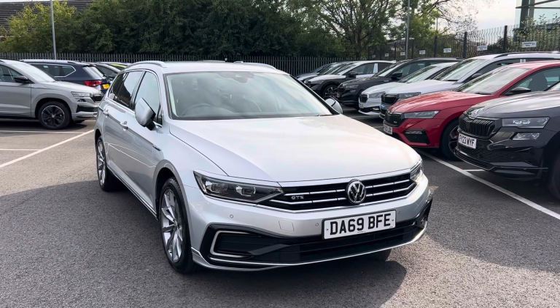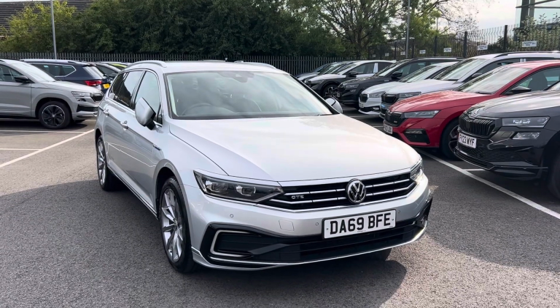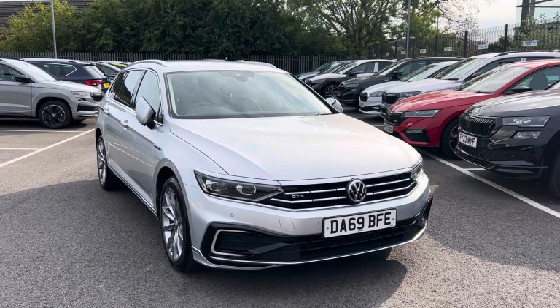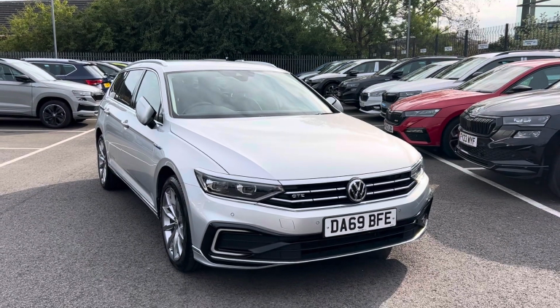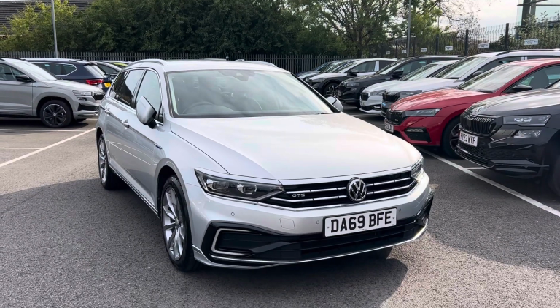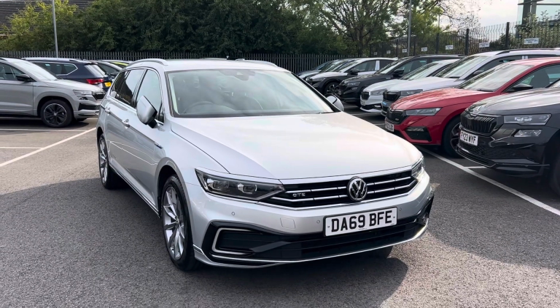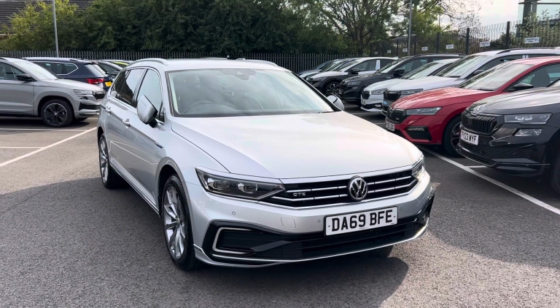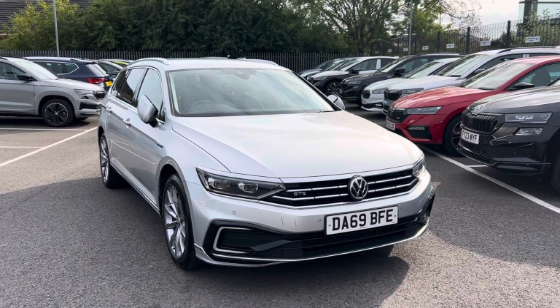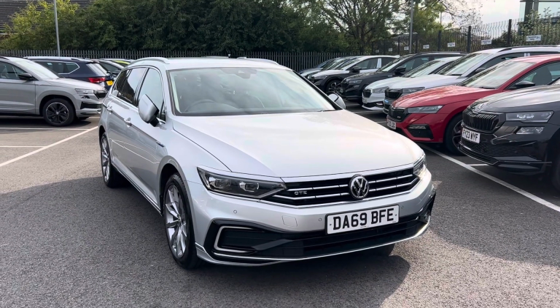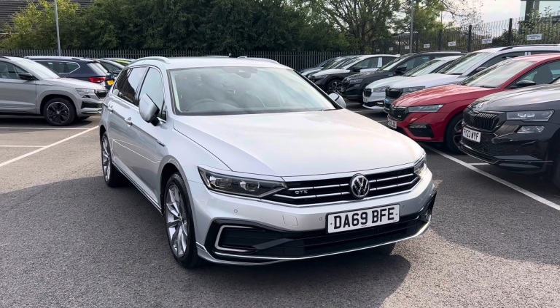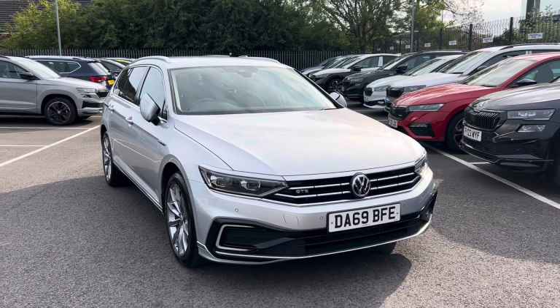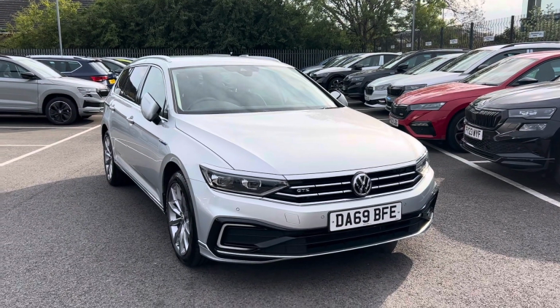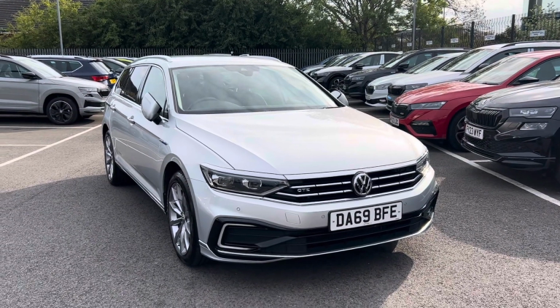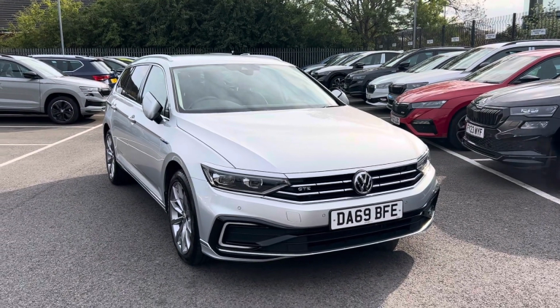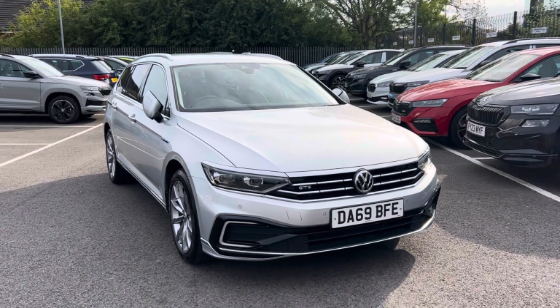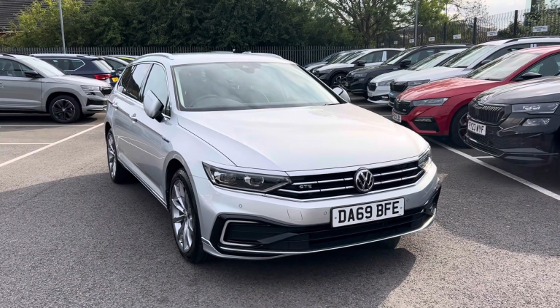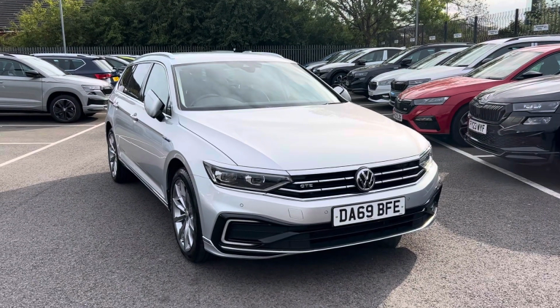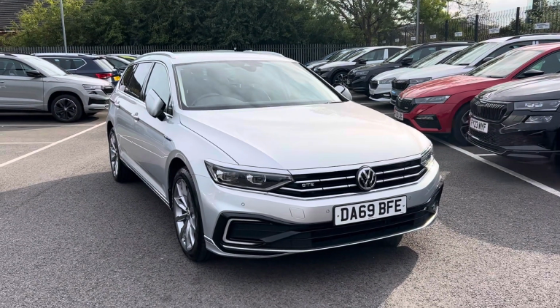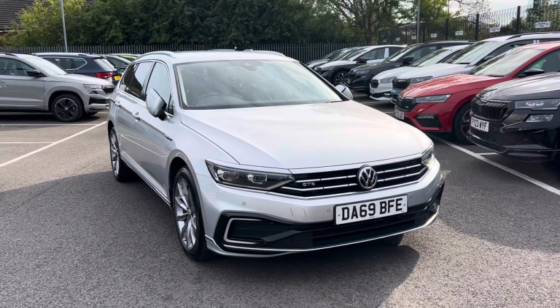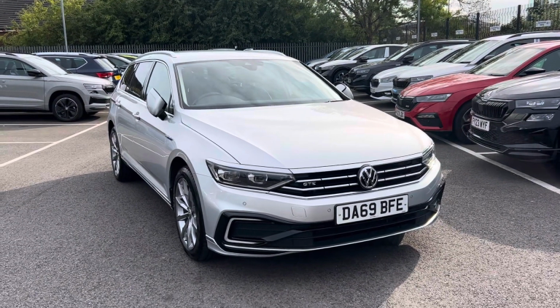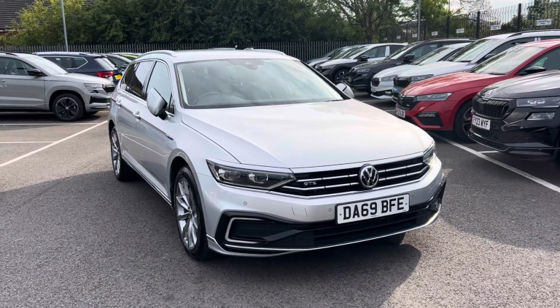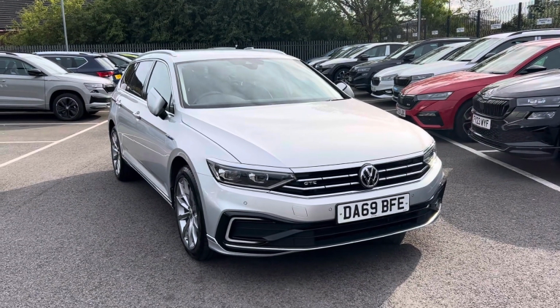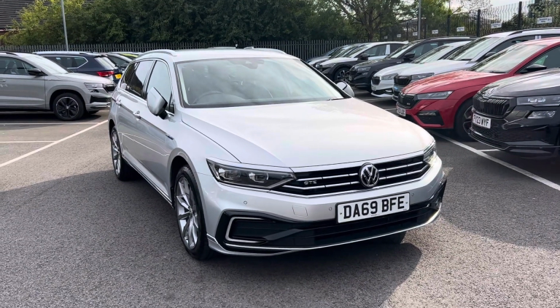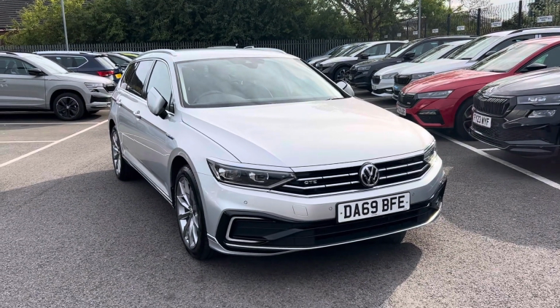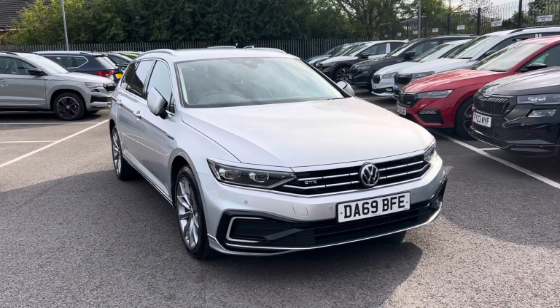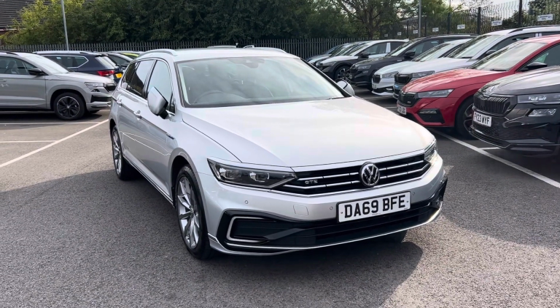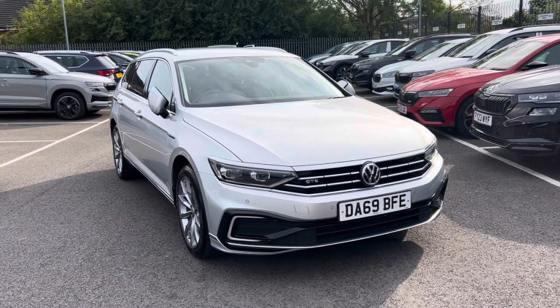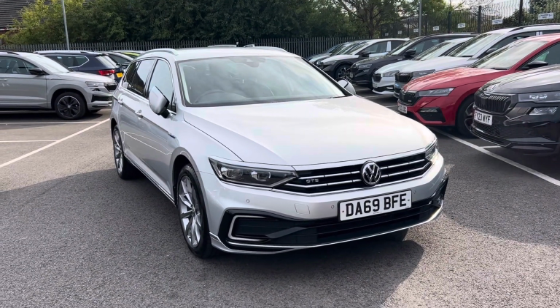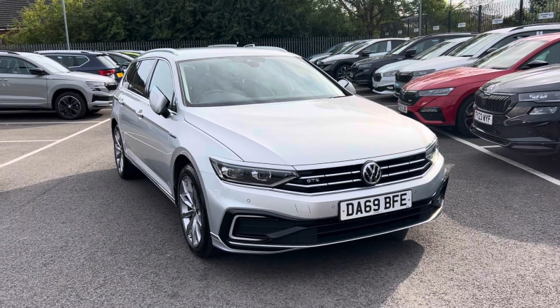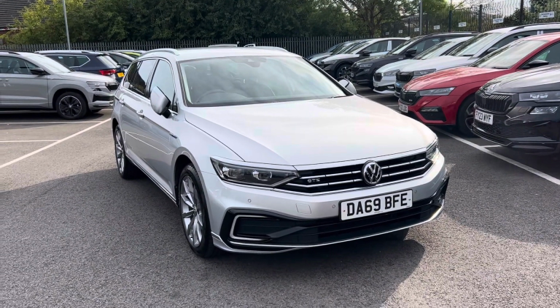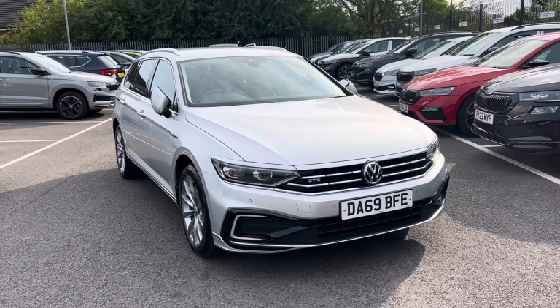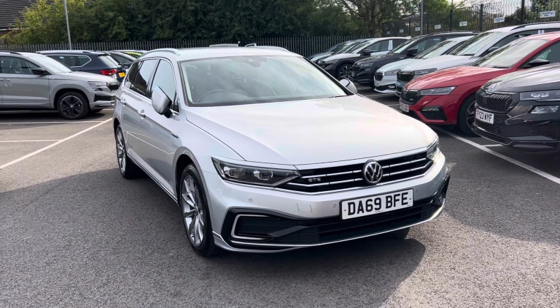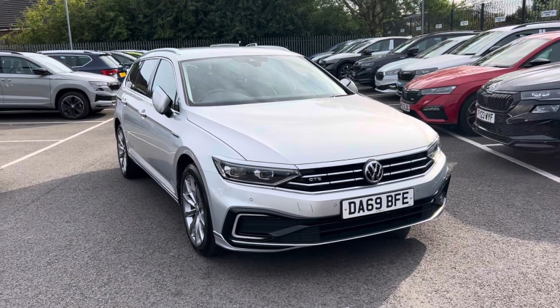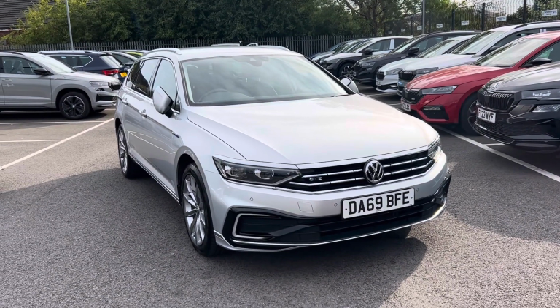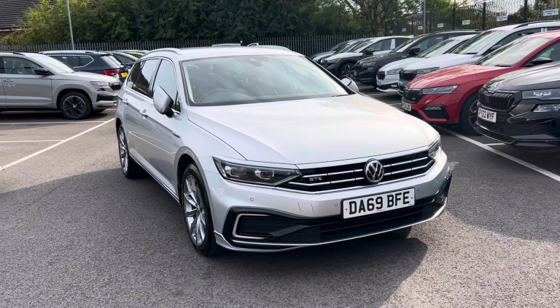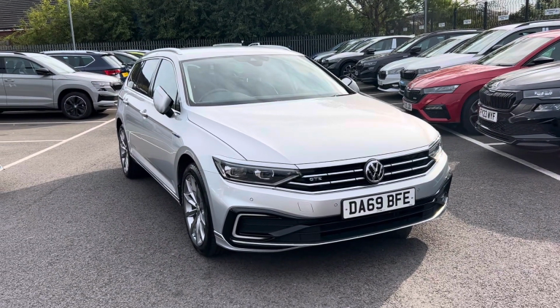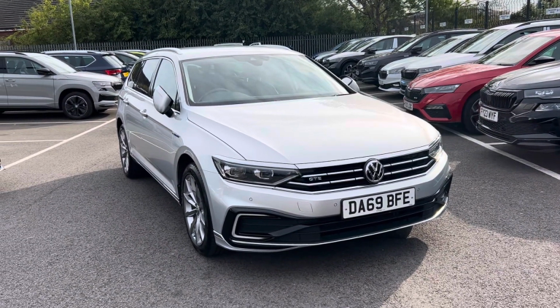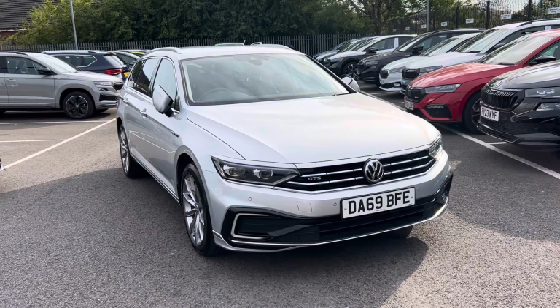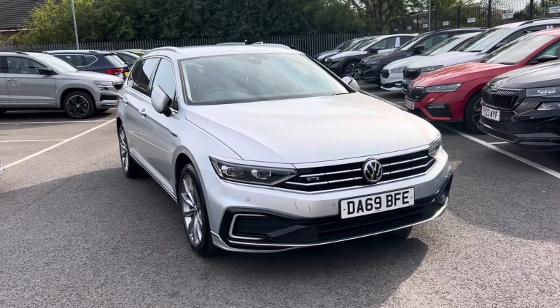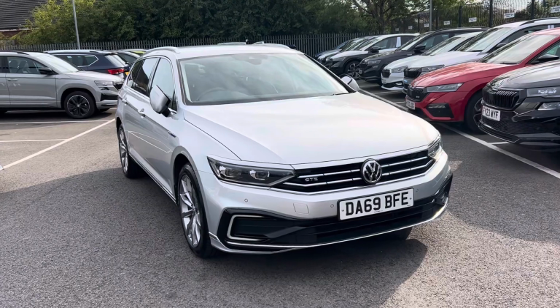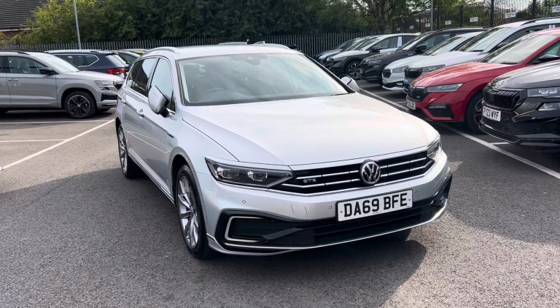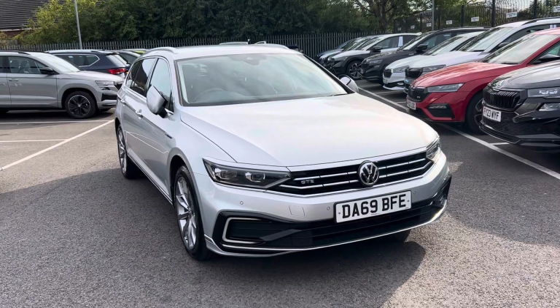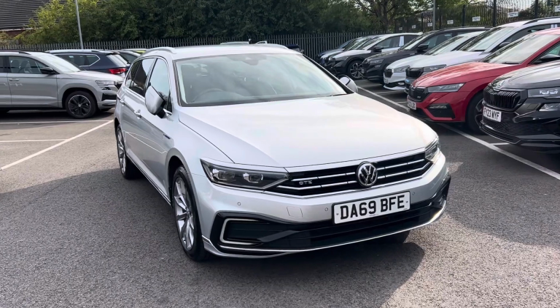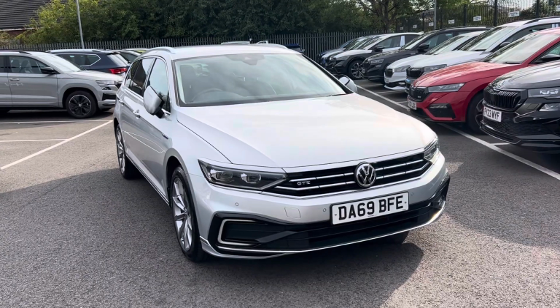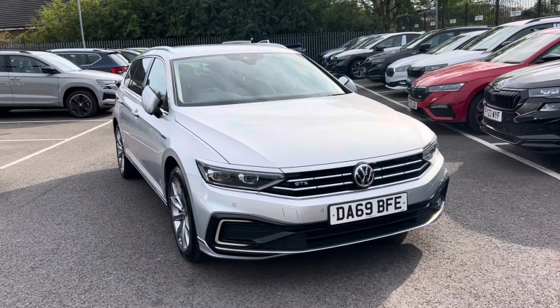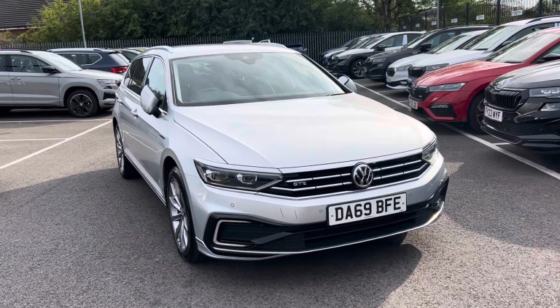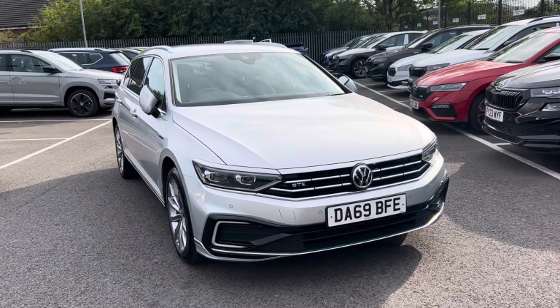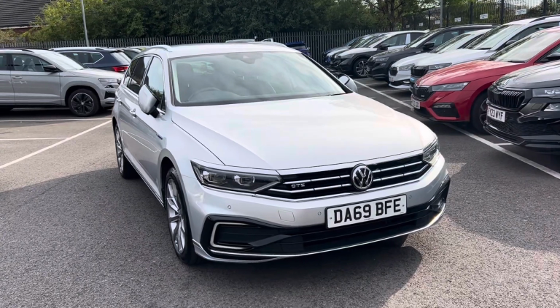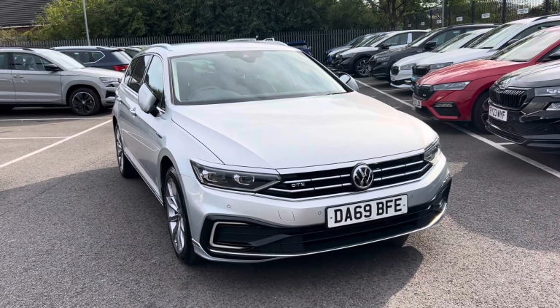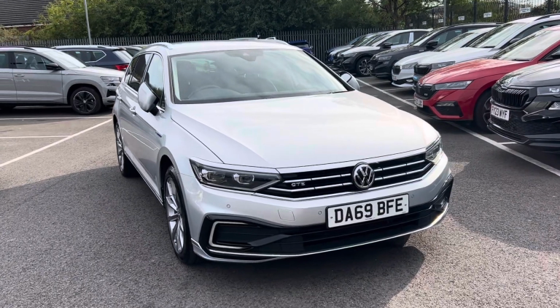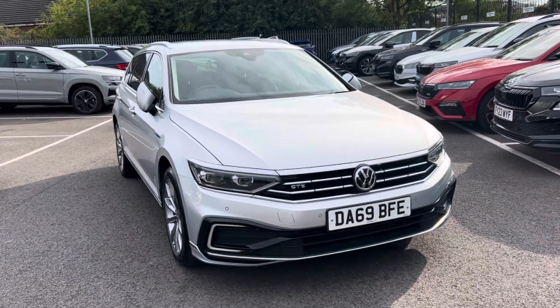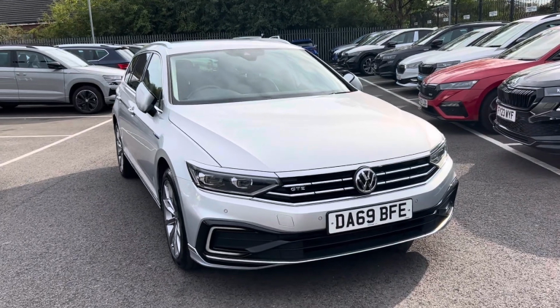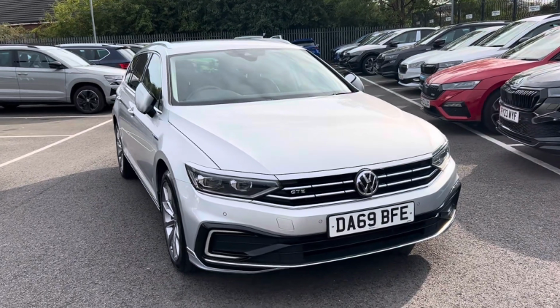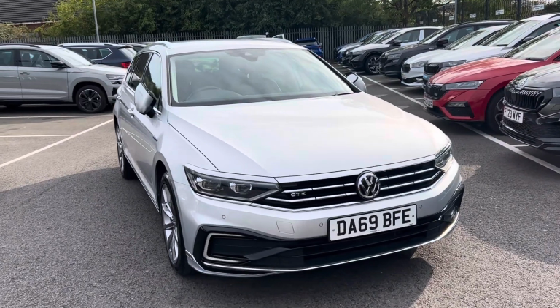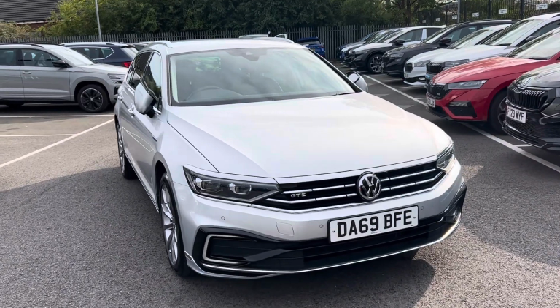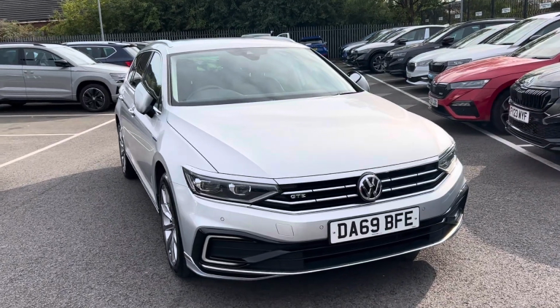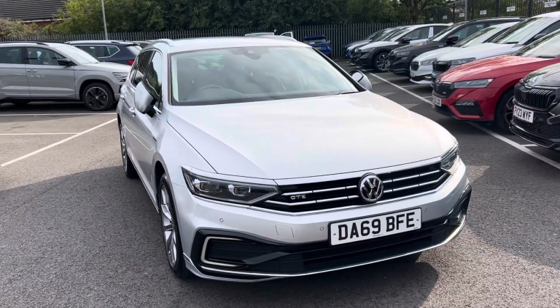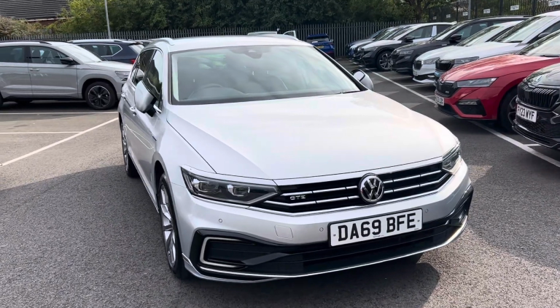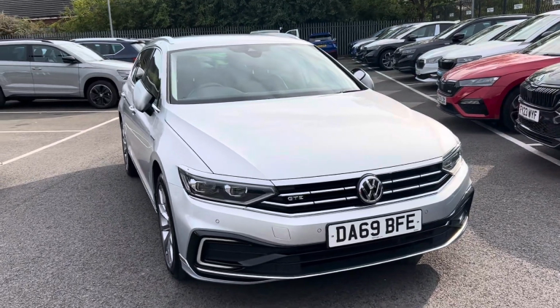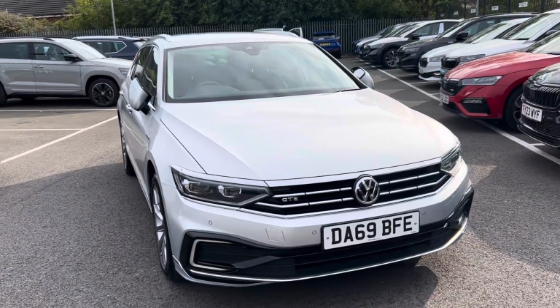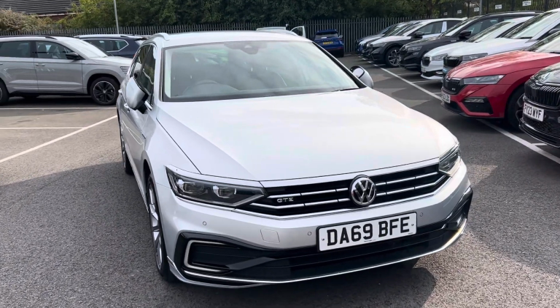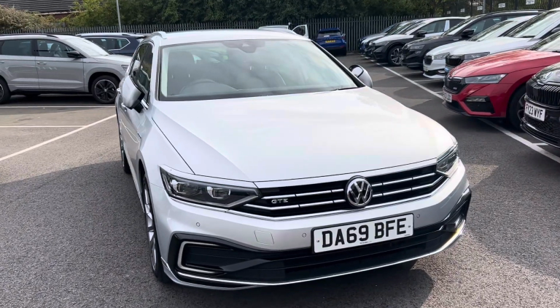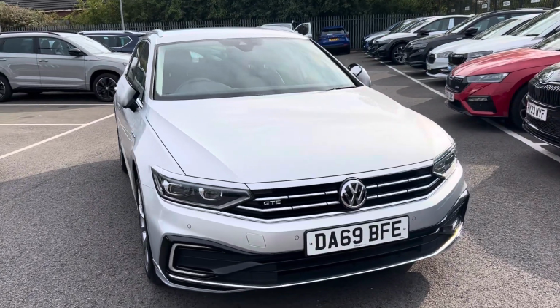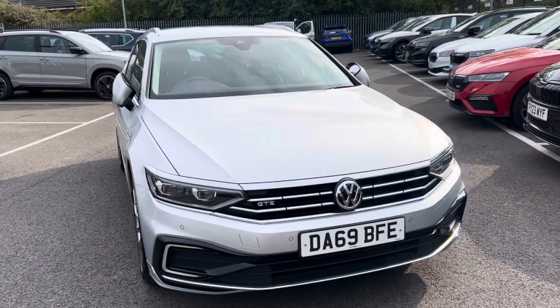Hello and welcome to DMK for Skelly Grimsby. My name's James. Today I'll be taking you round our Volkswagen Passat 69-plate hybrid.